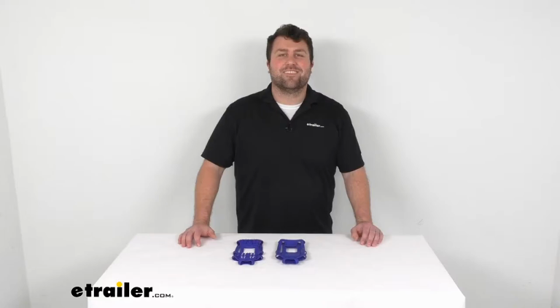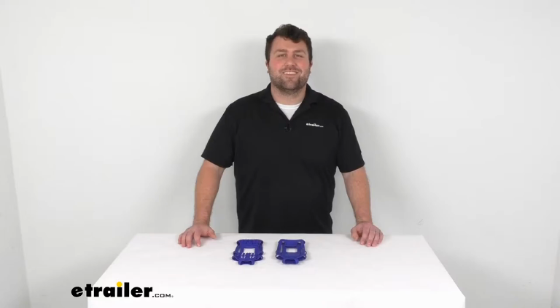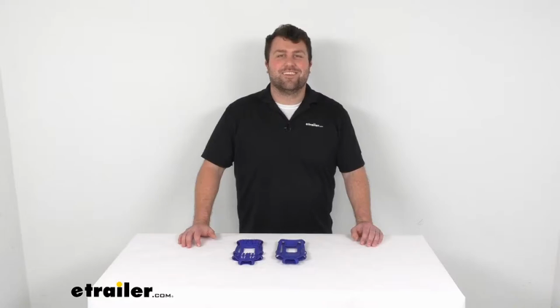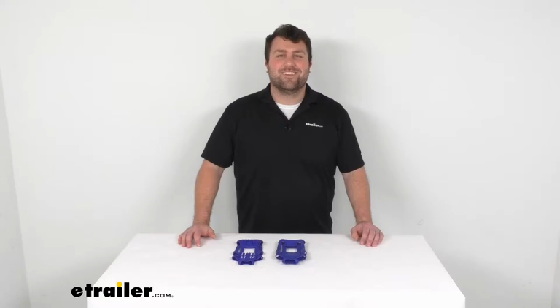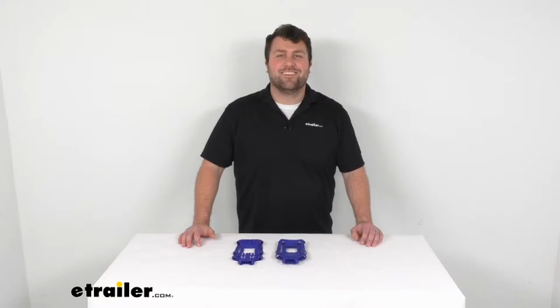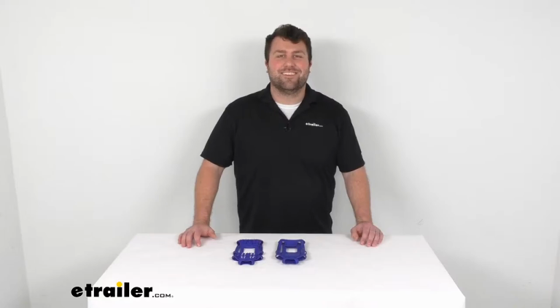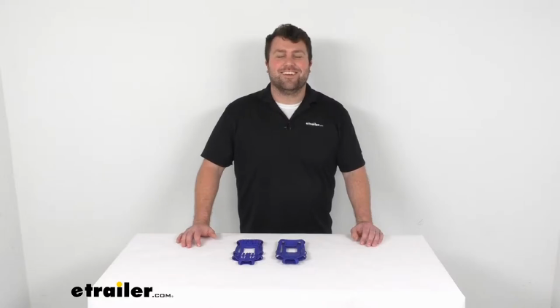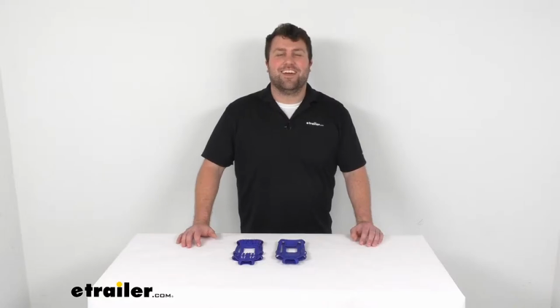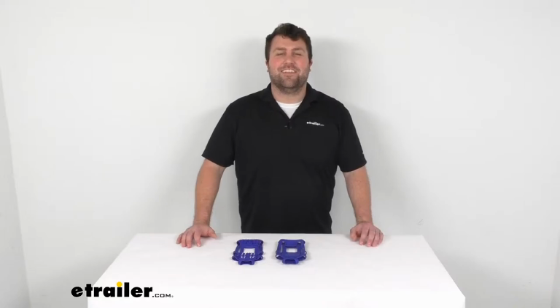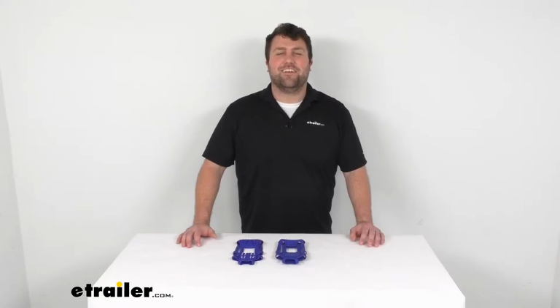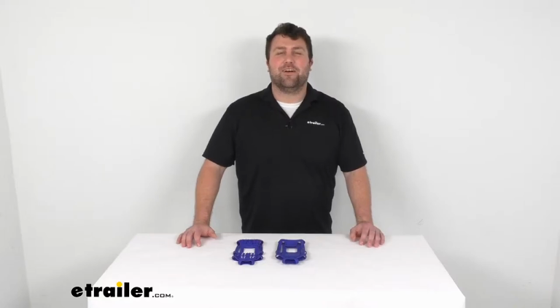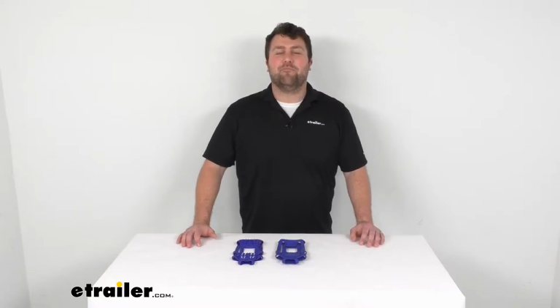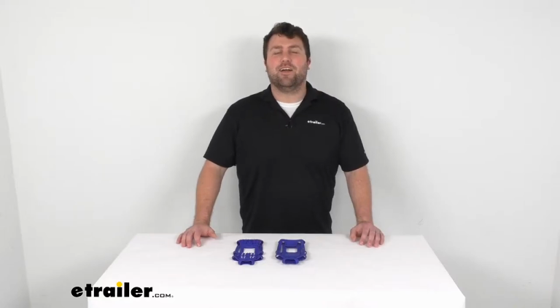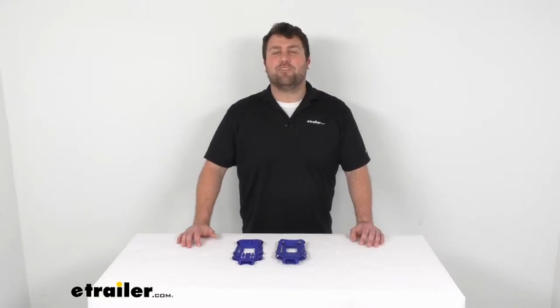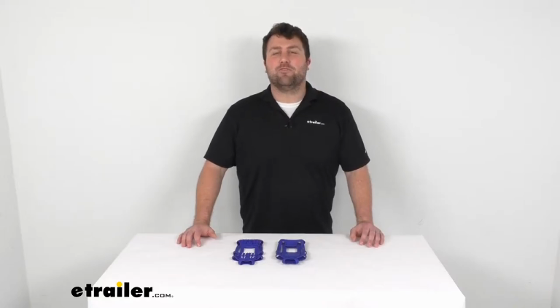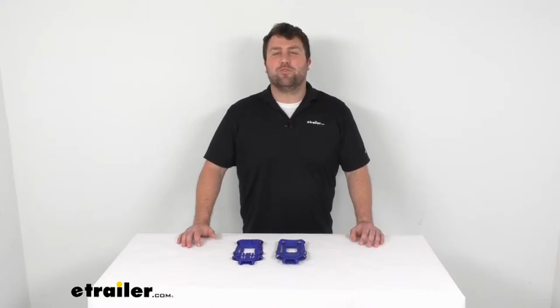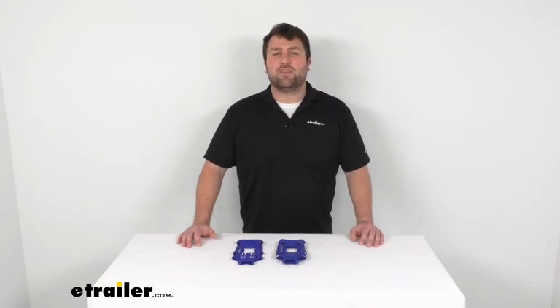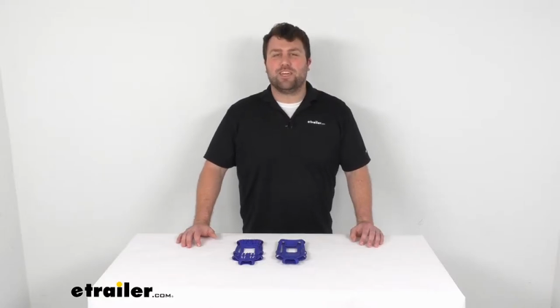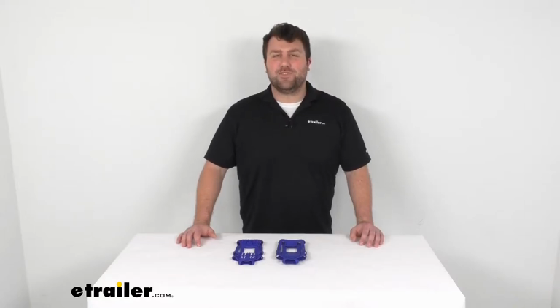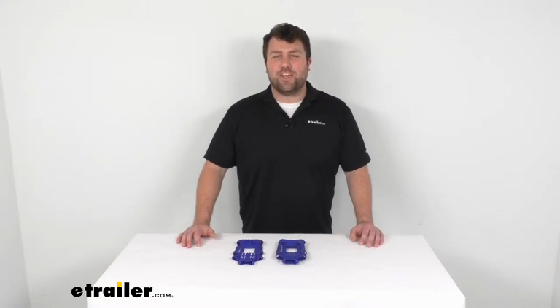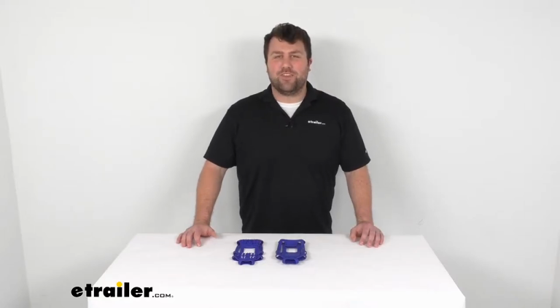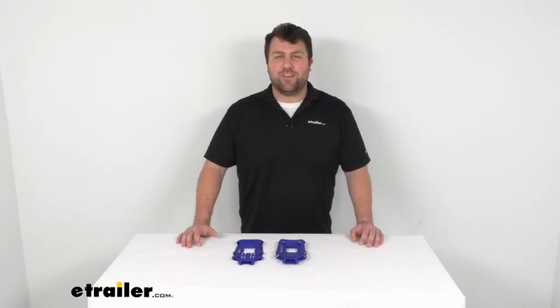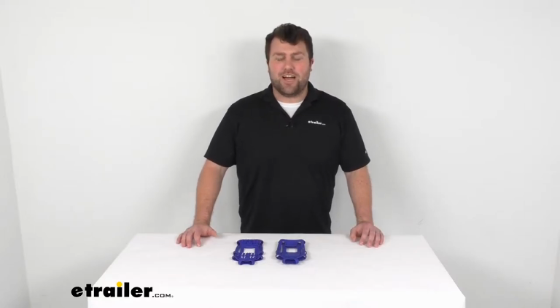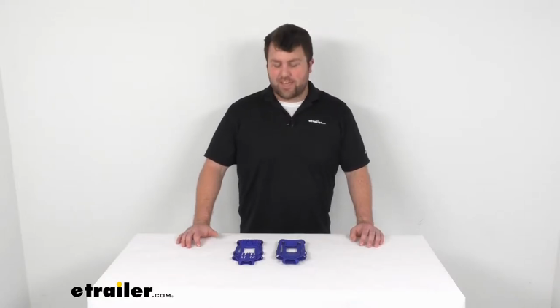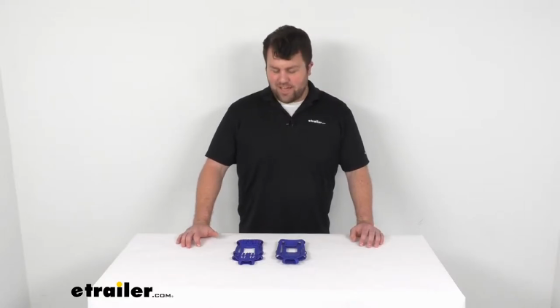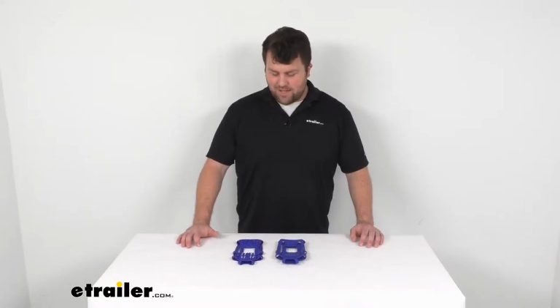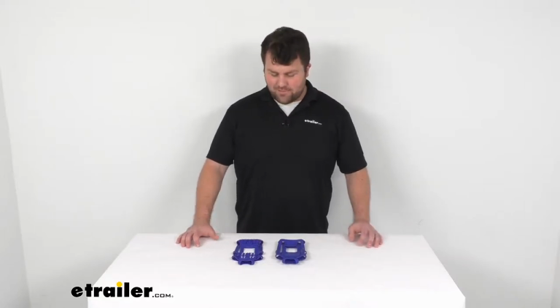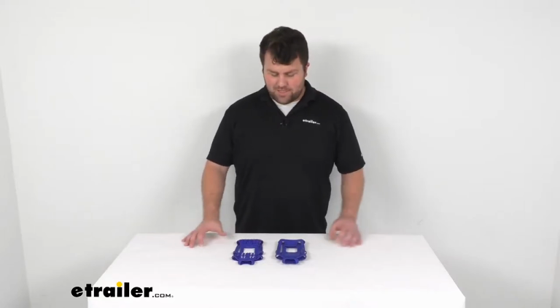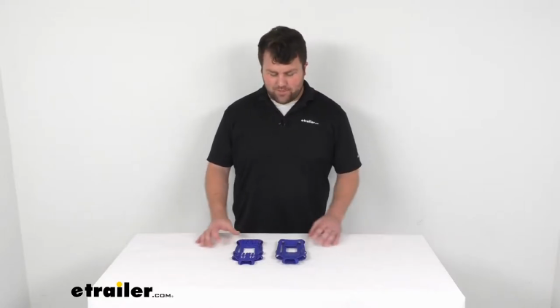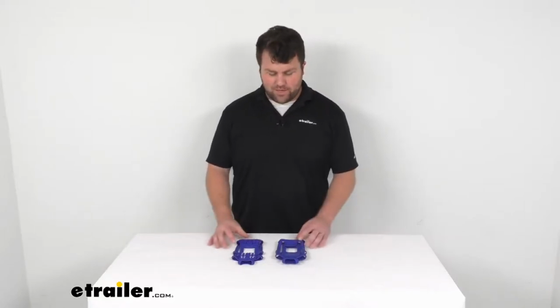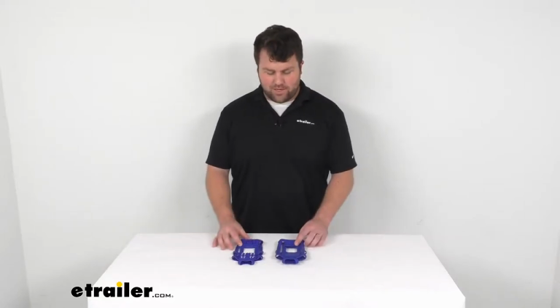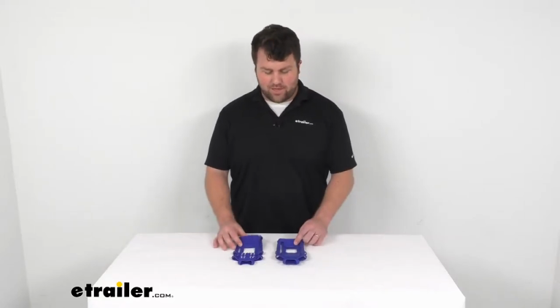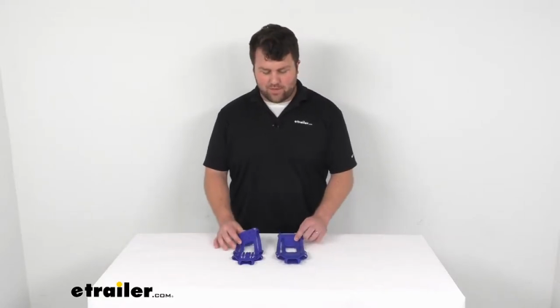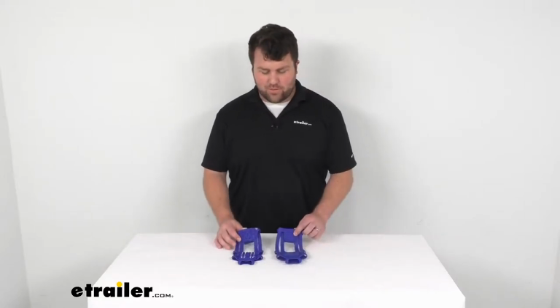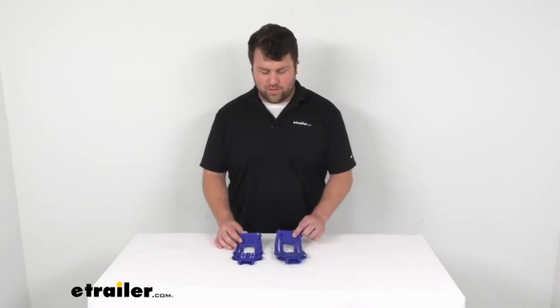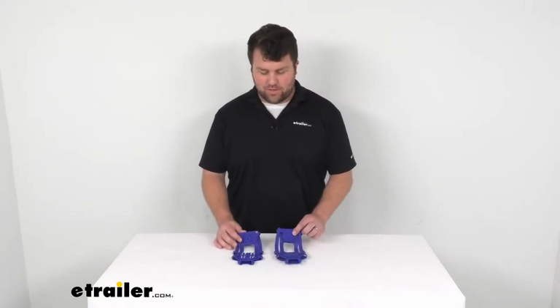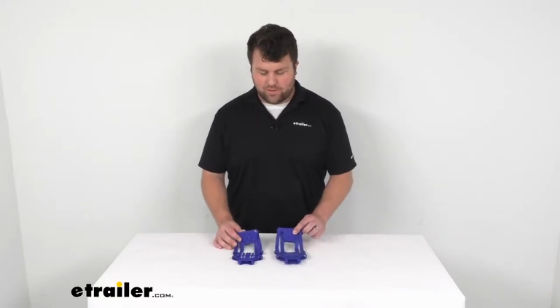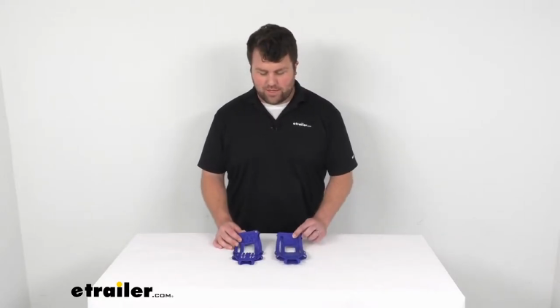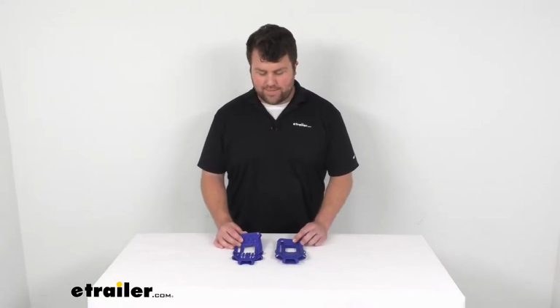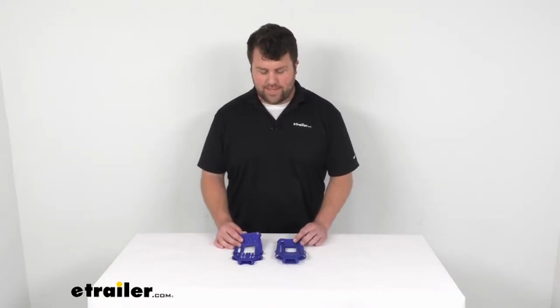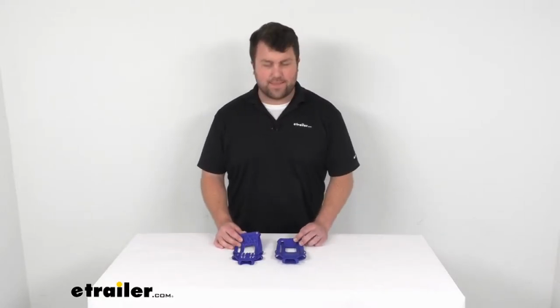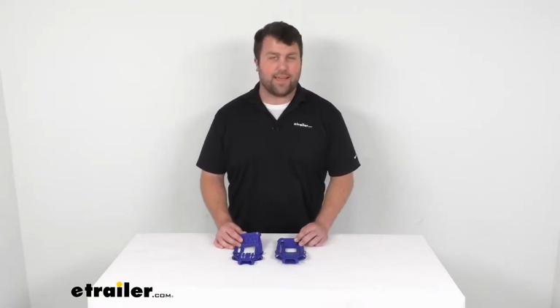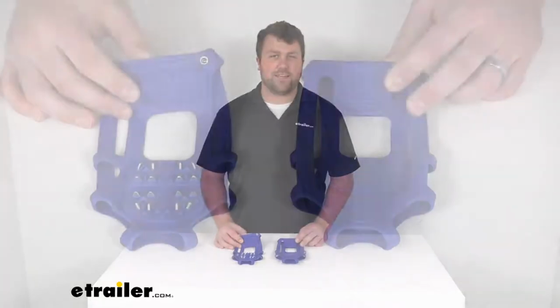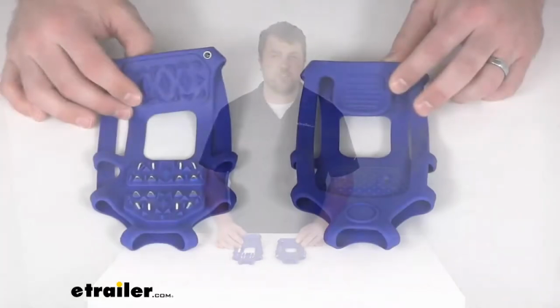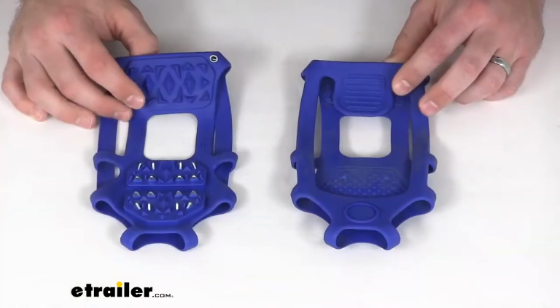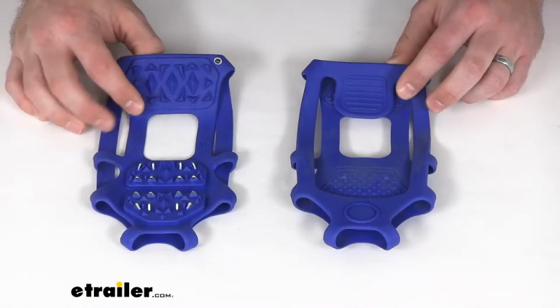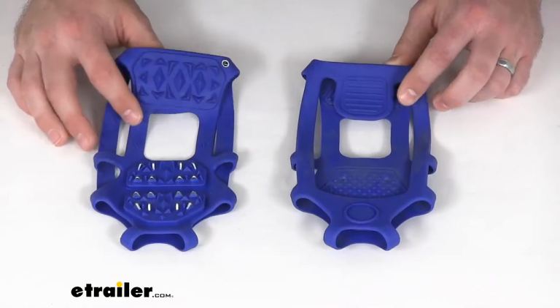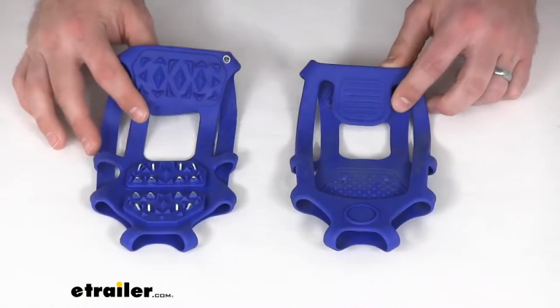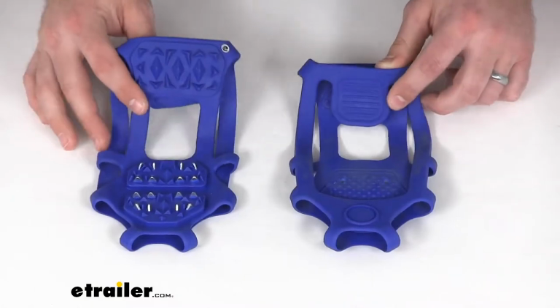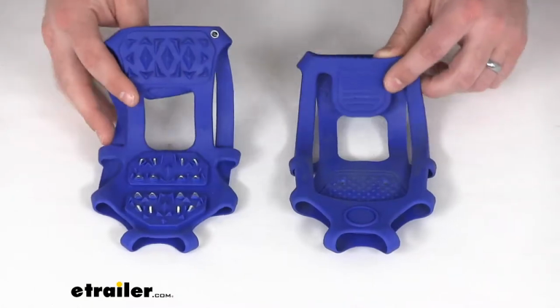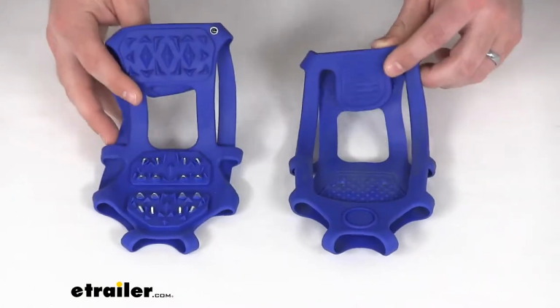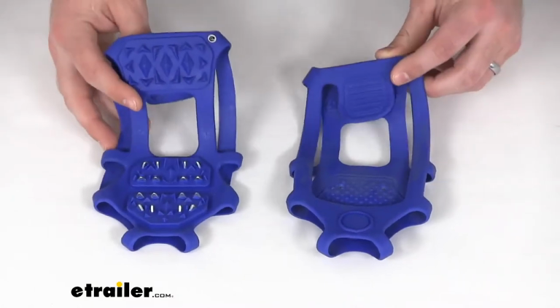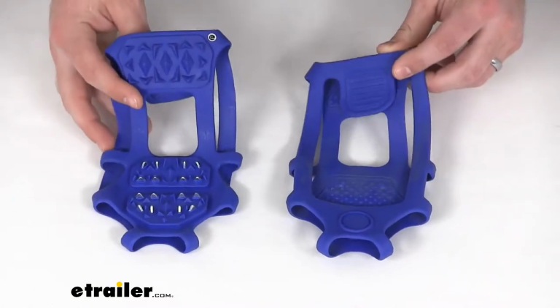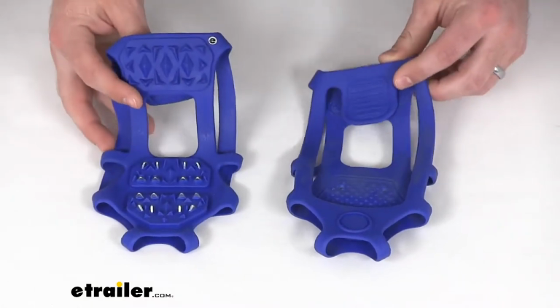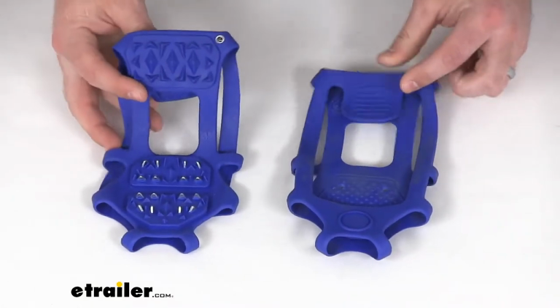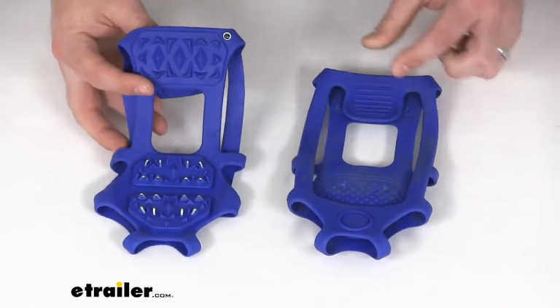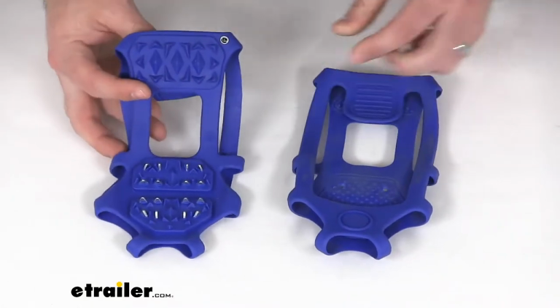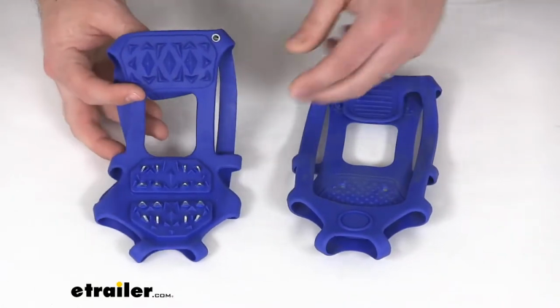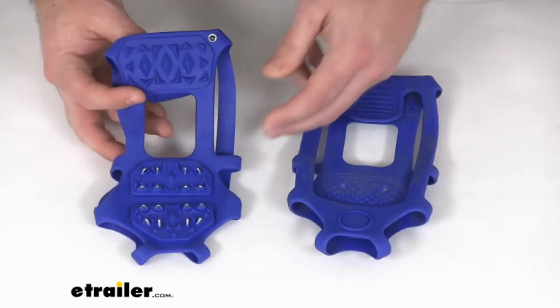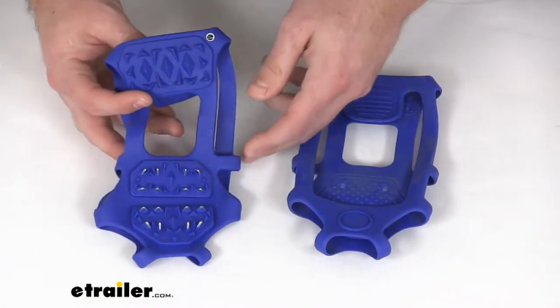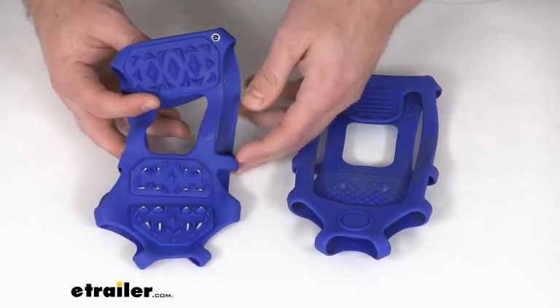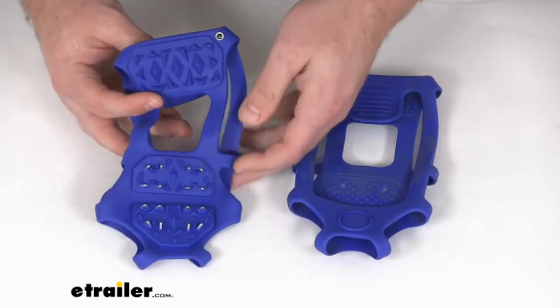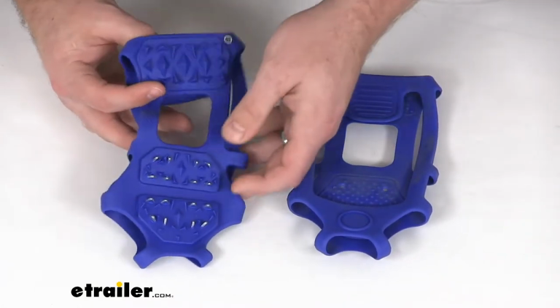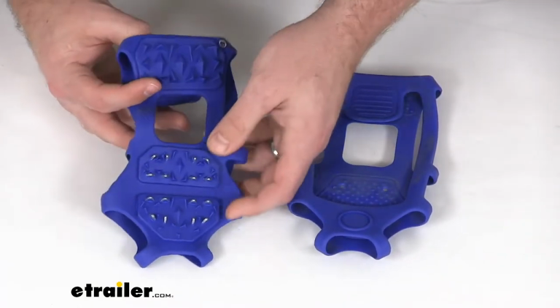Hi there, I'm Michael with eTrailer.com. Today we're going to take a quick look at the Titan Chains slip-on shoe chains.